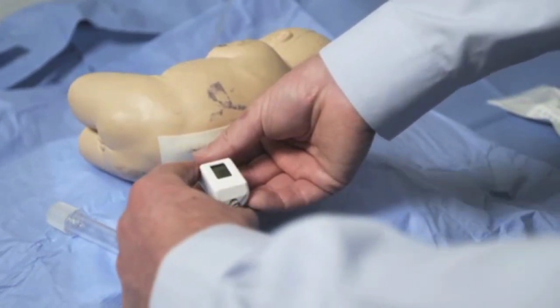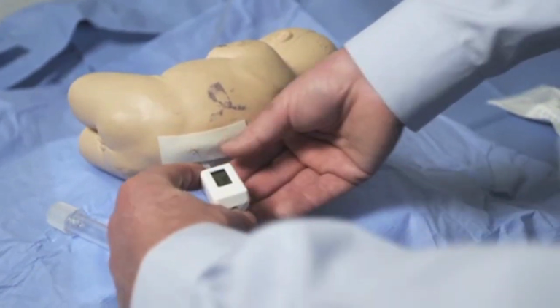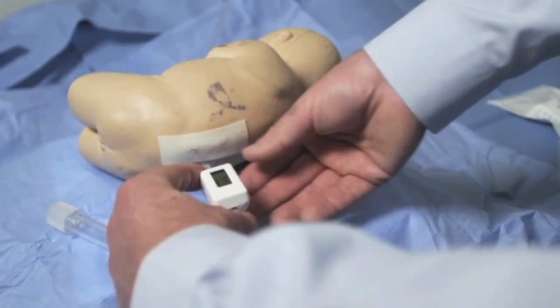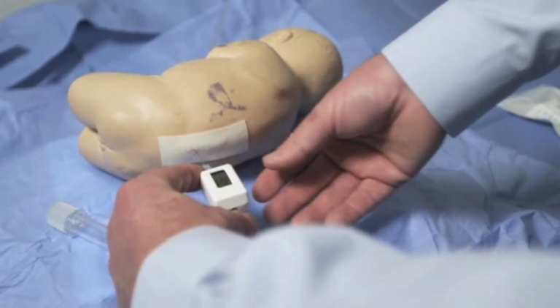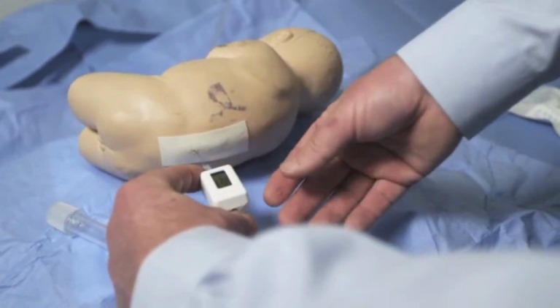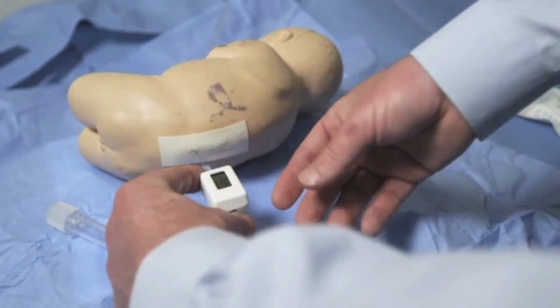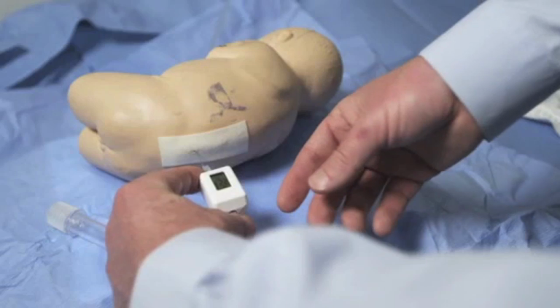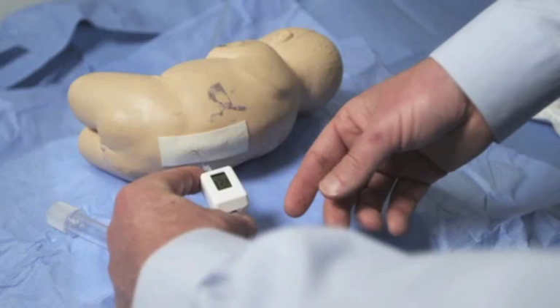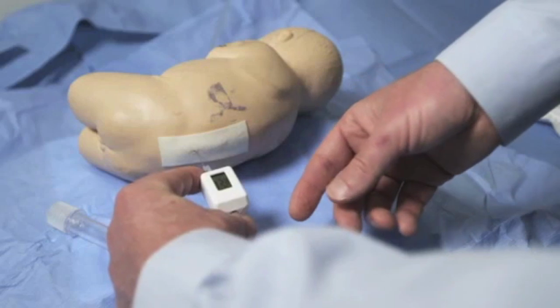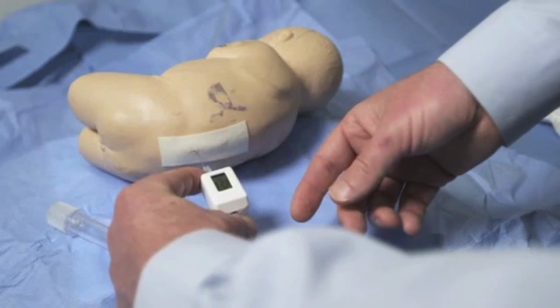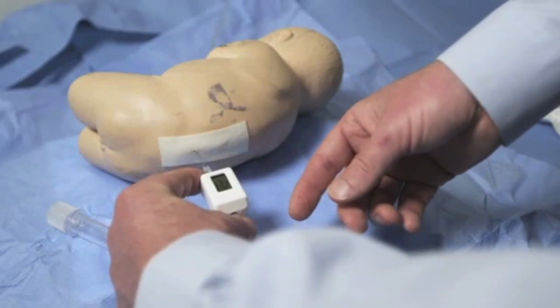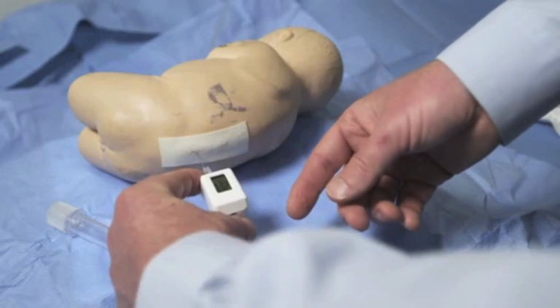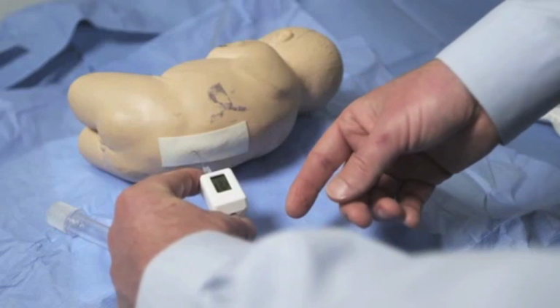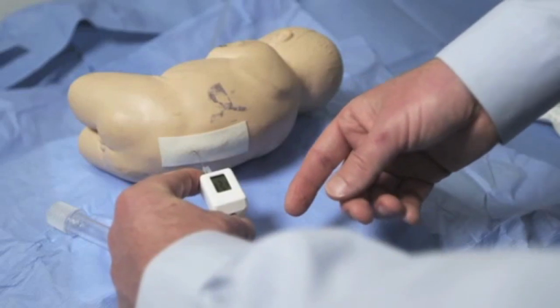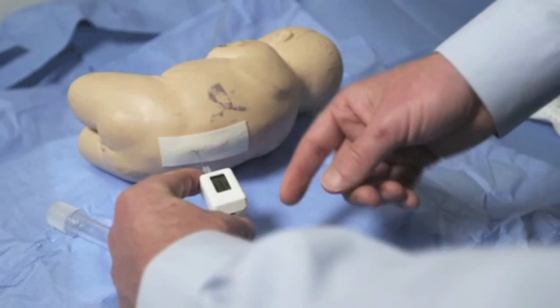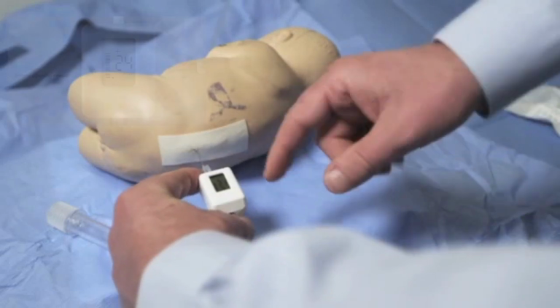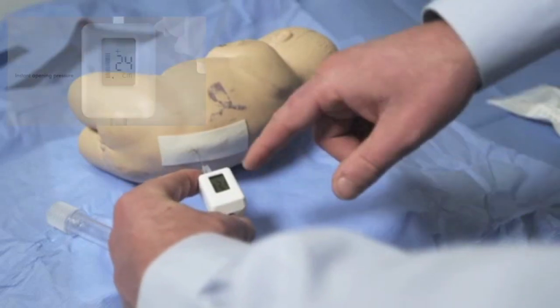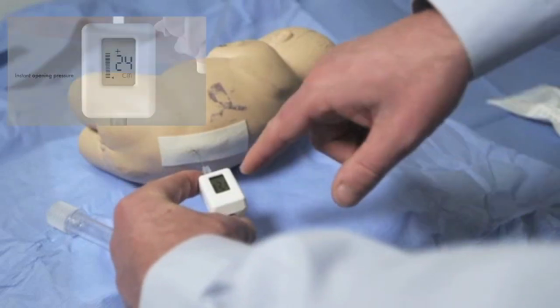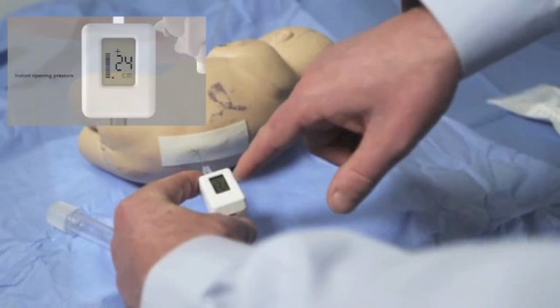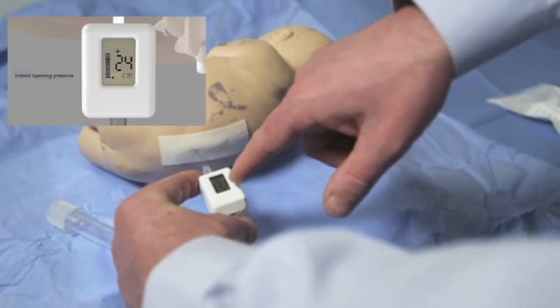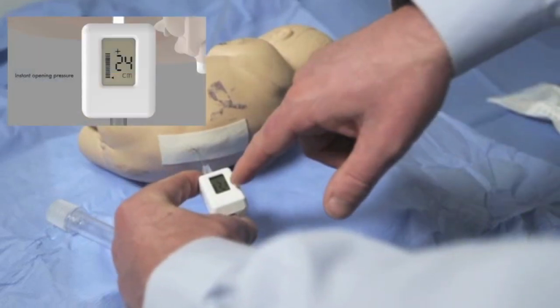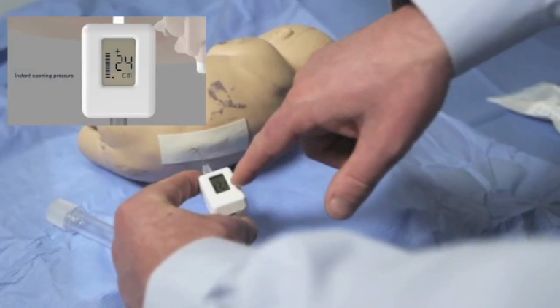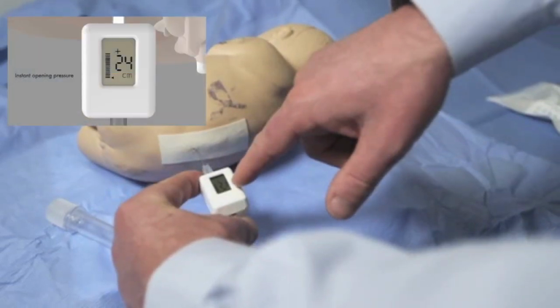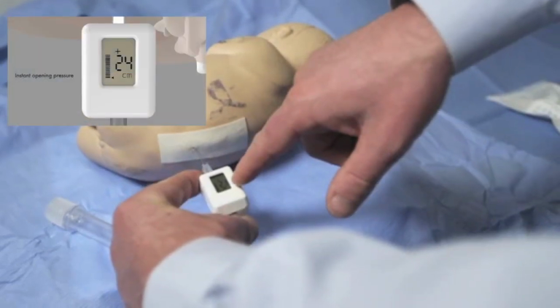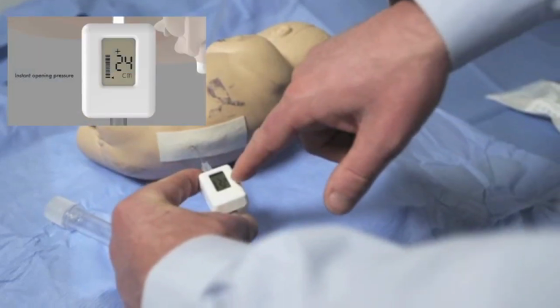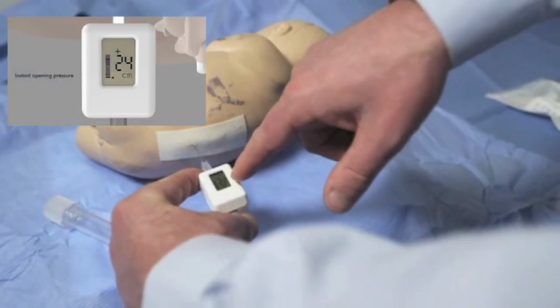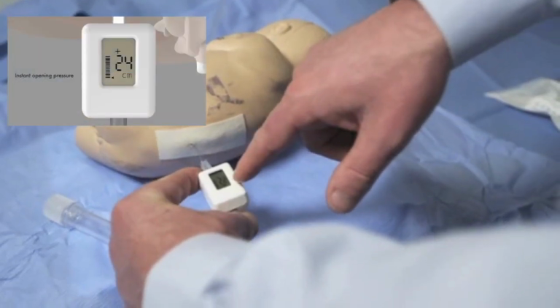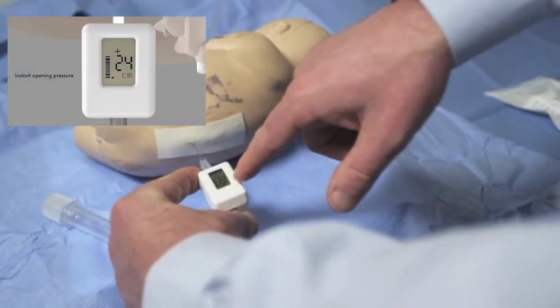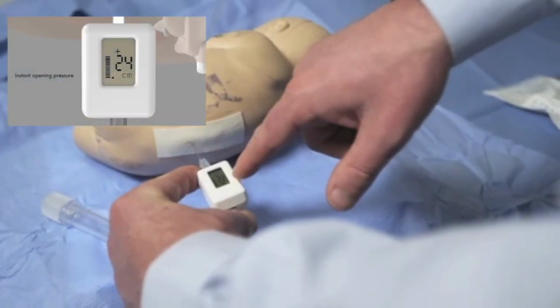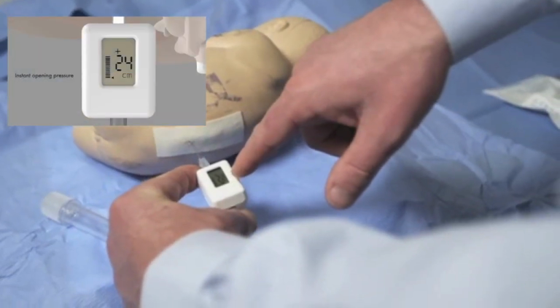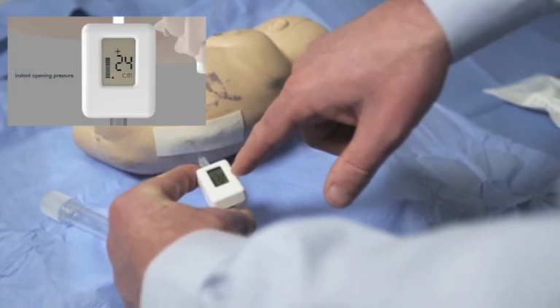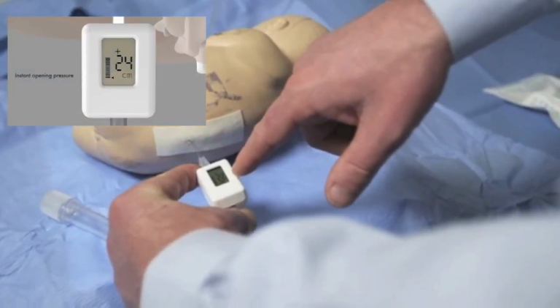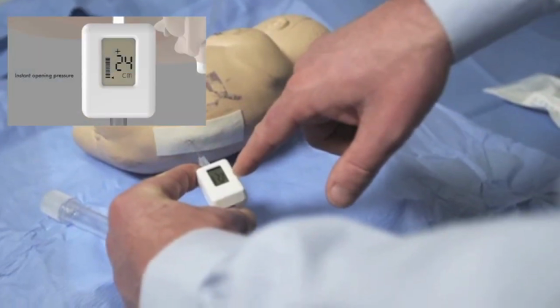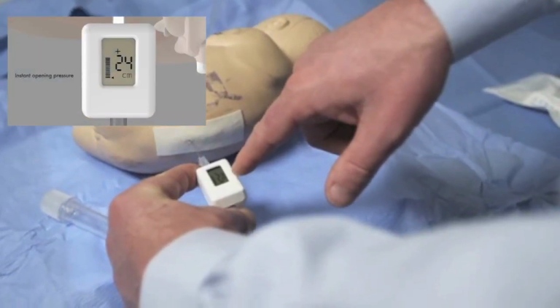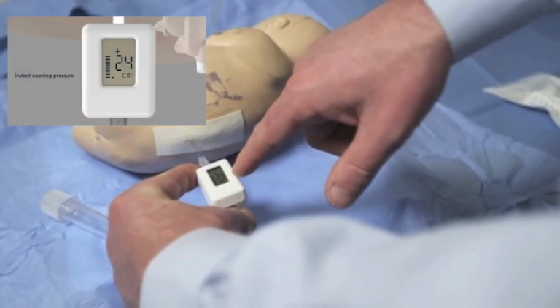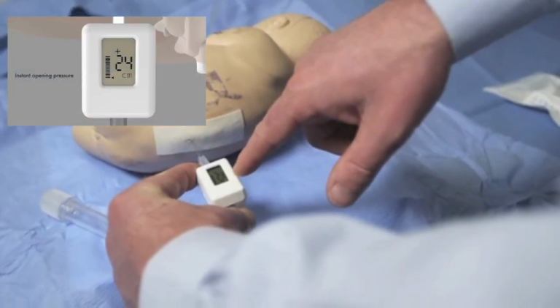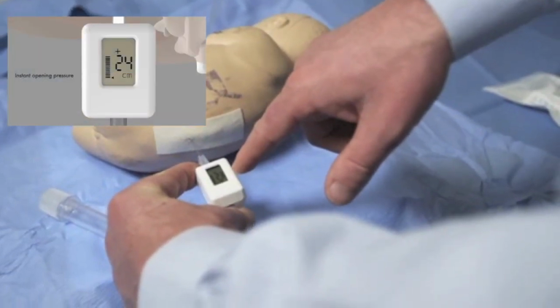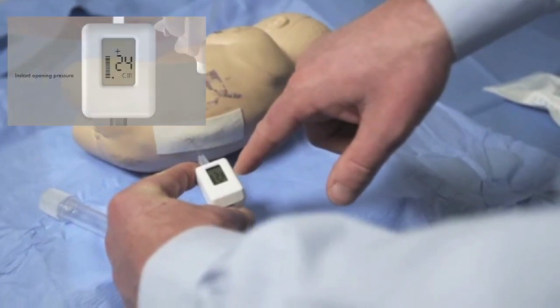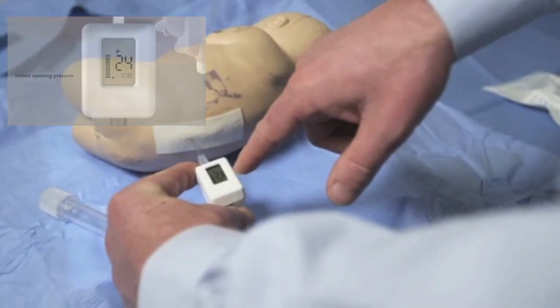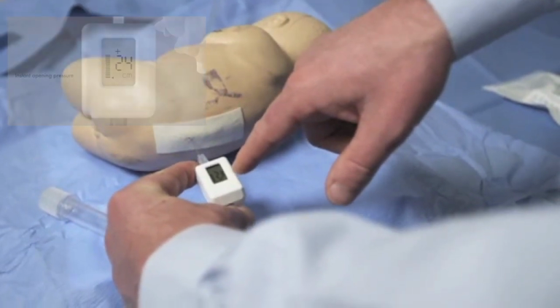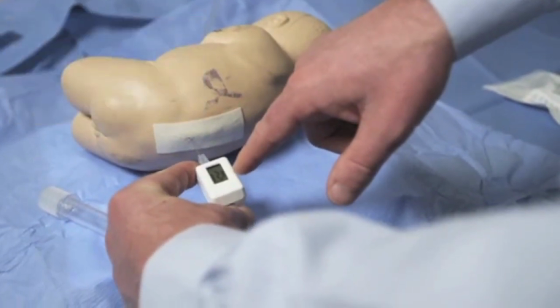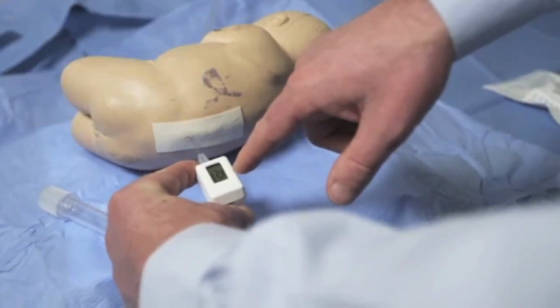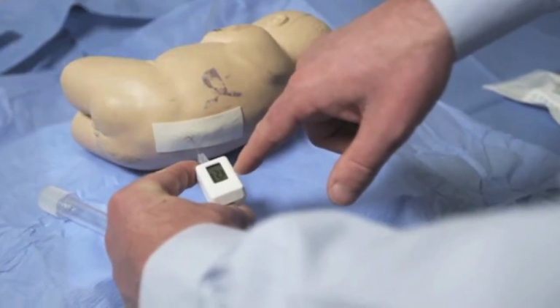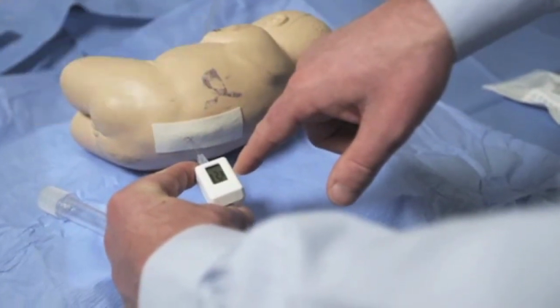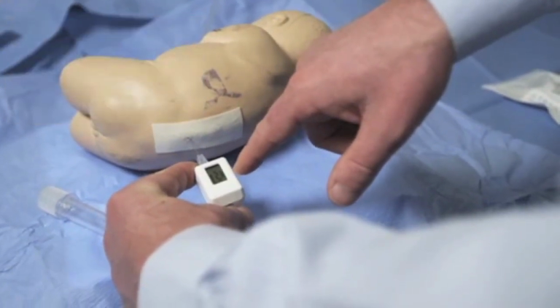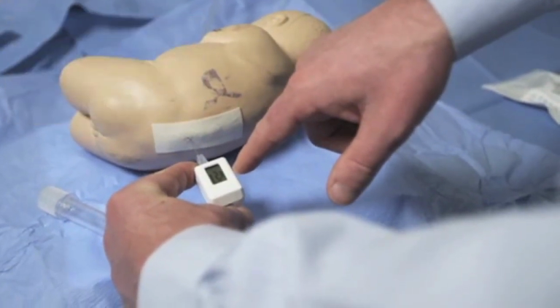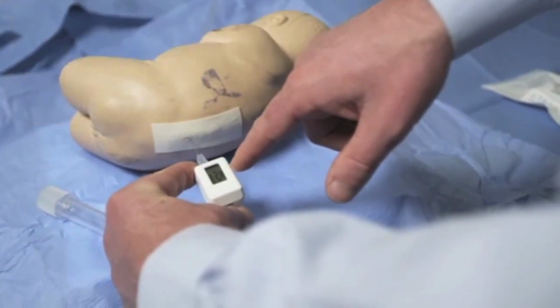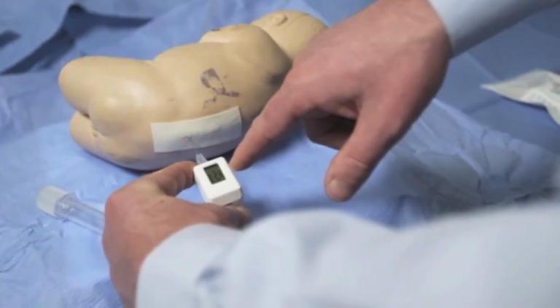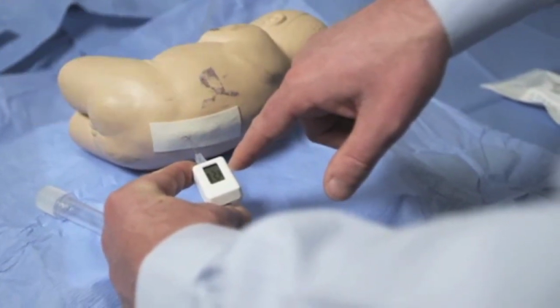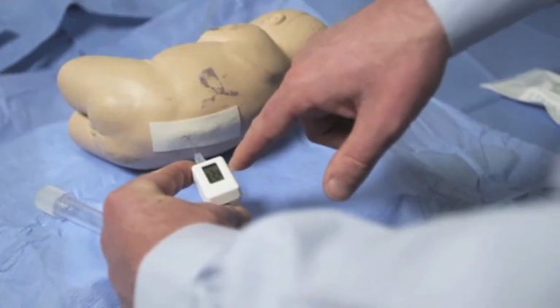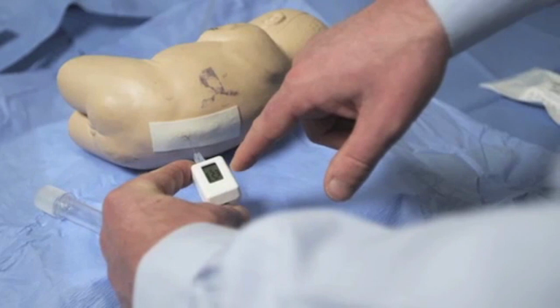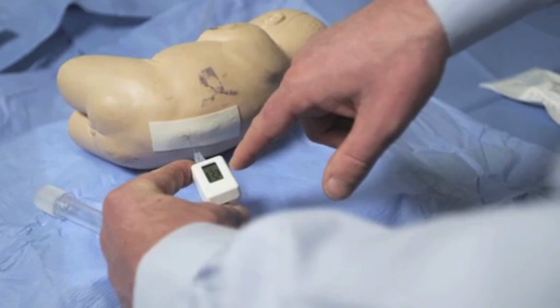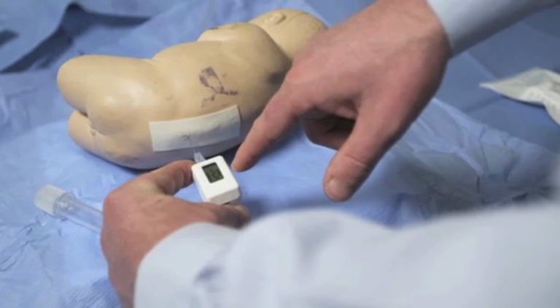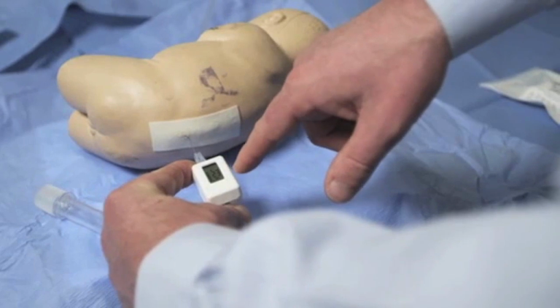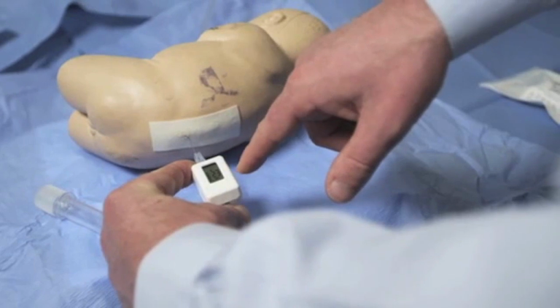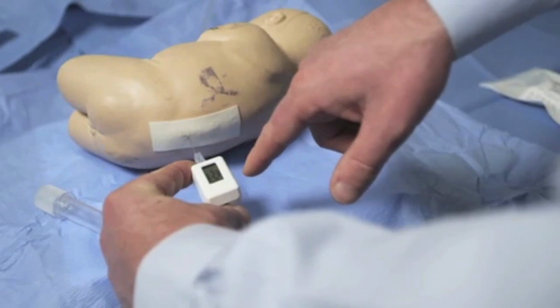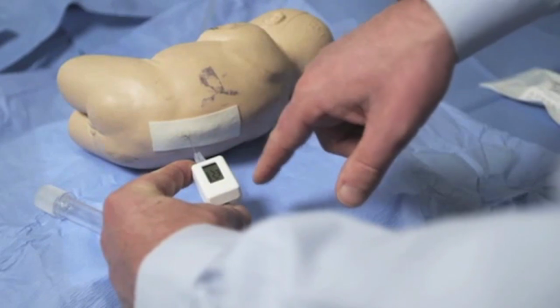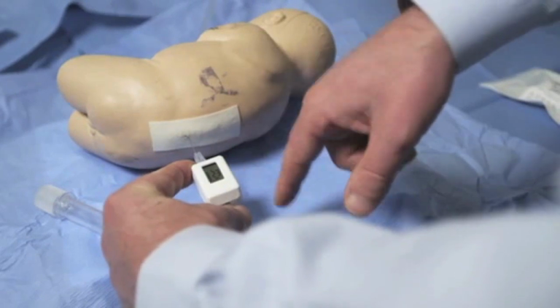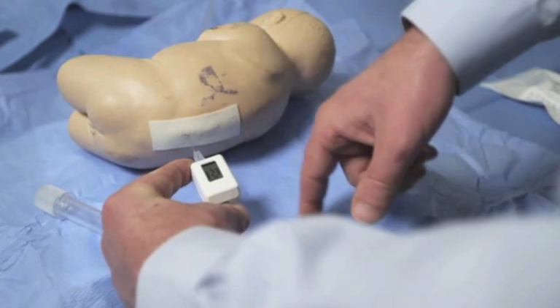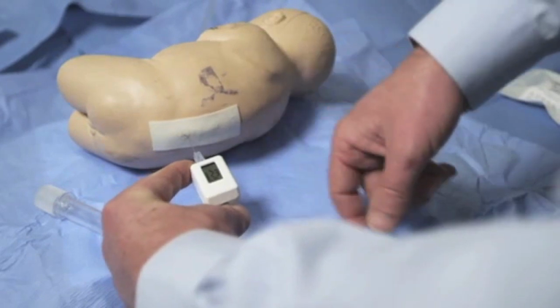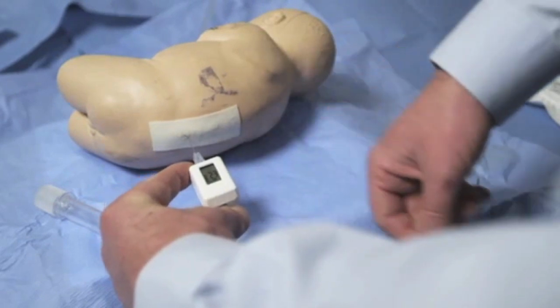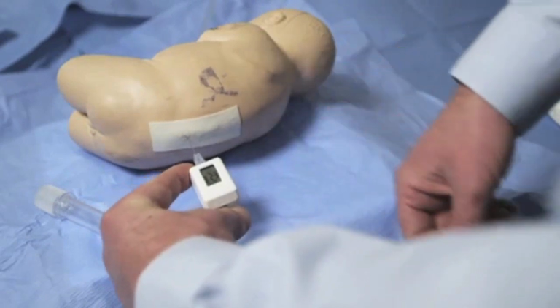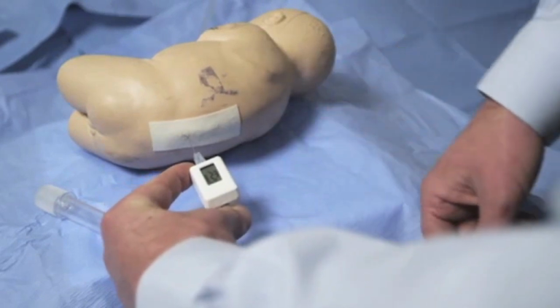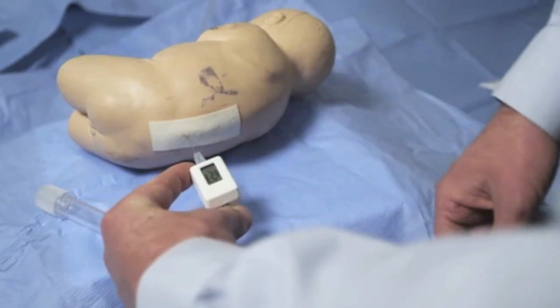Cover the rear of the device to obtain the opening pressure — in this case, 23 centimeters.